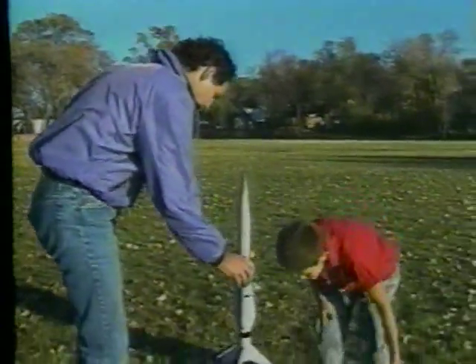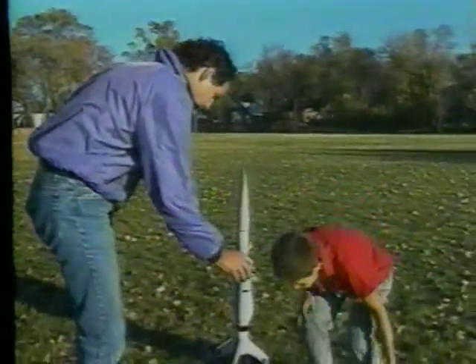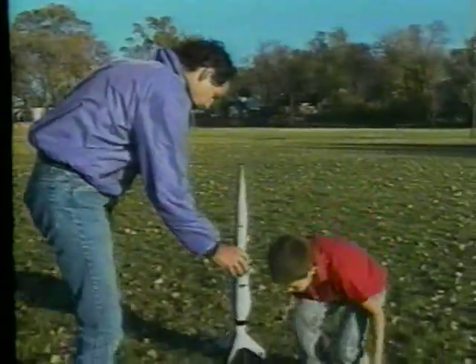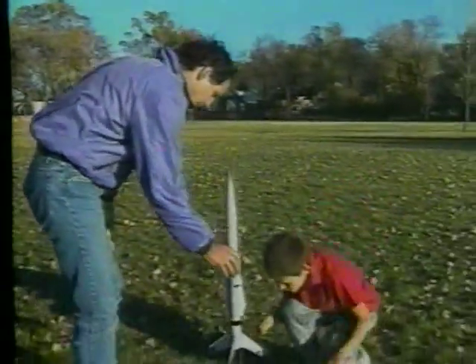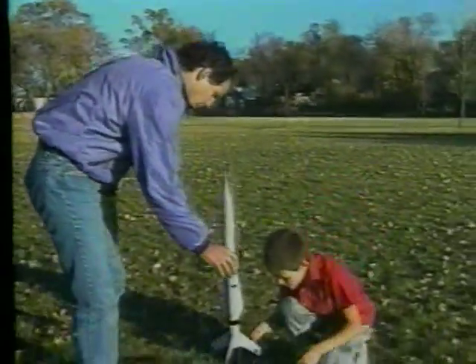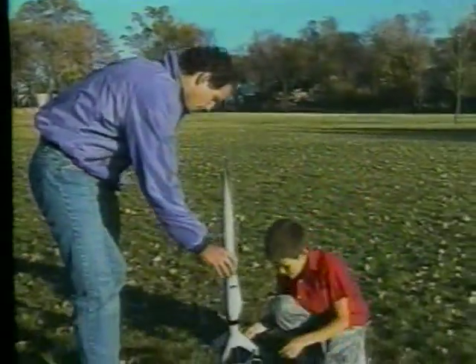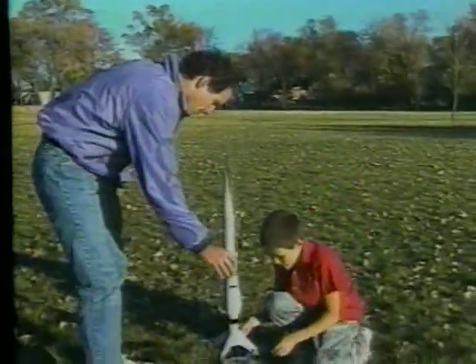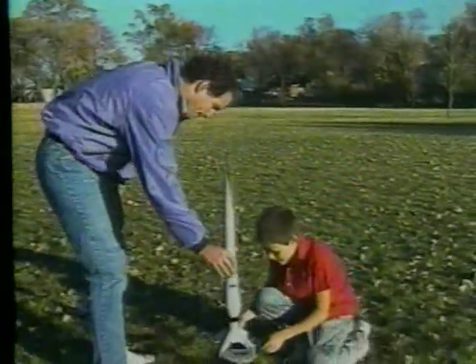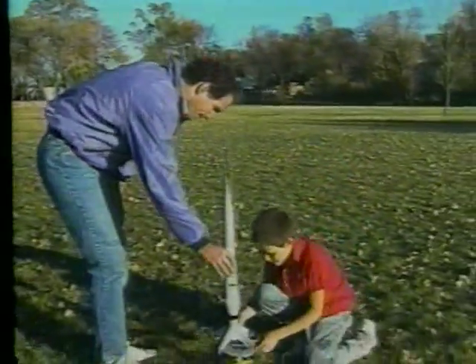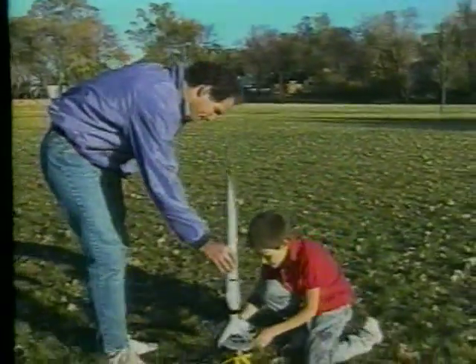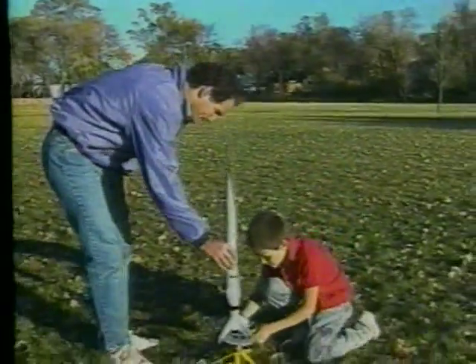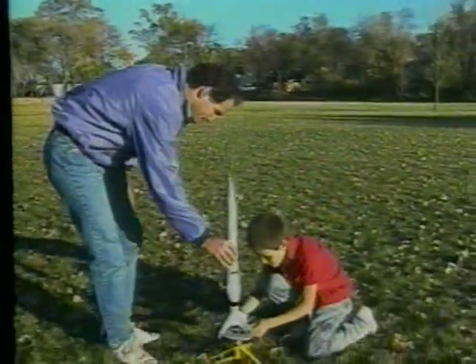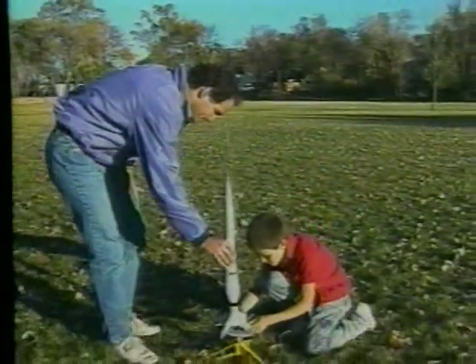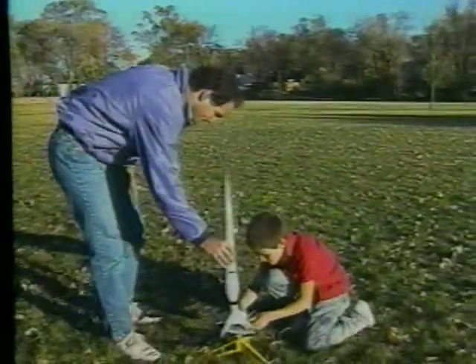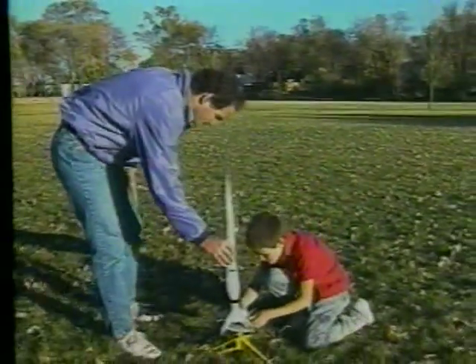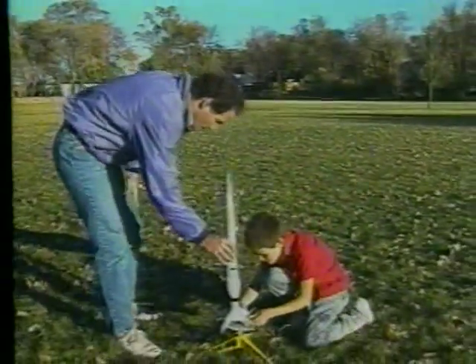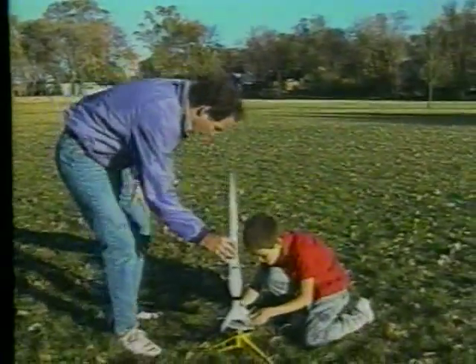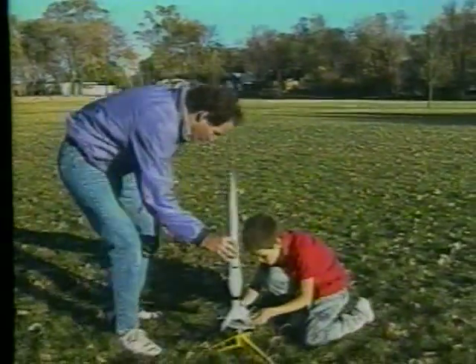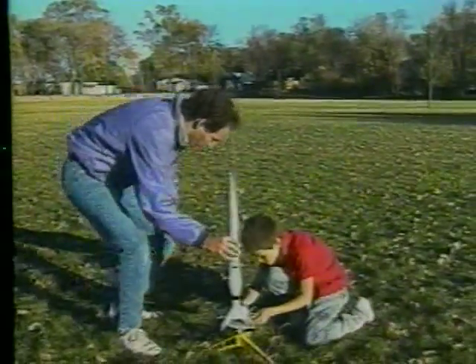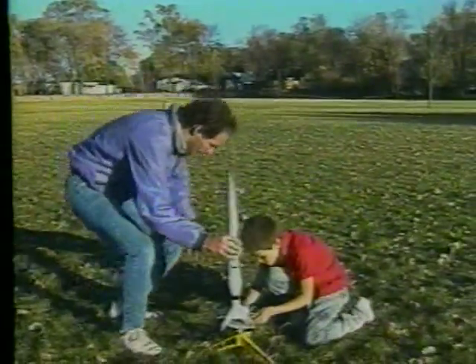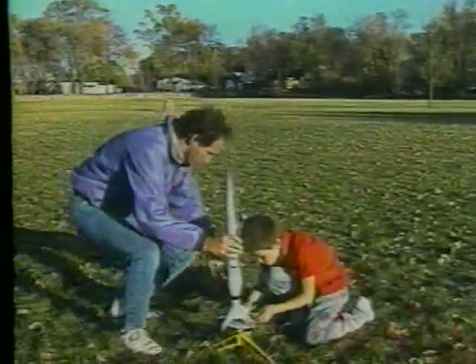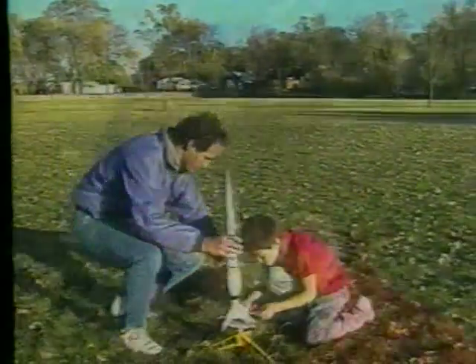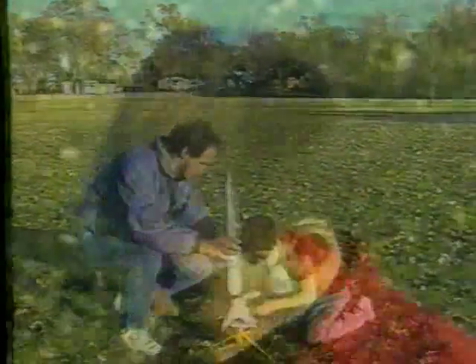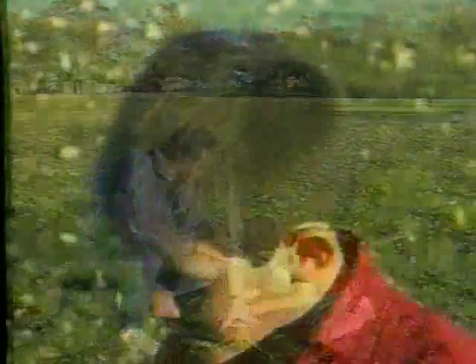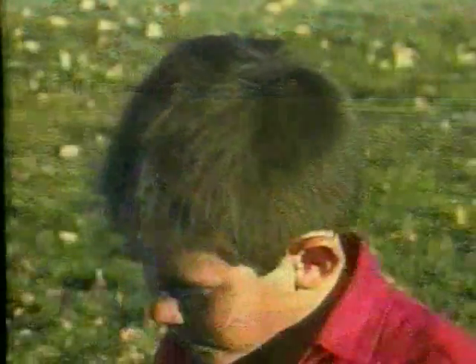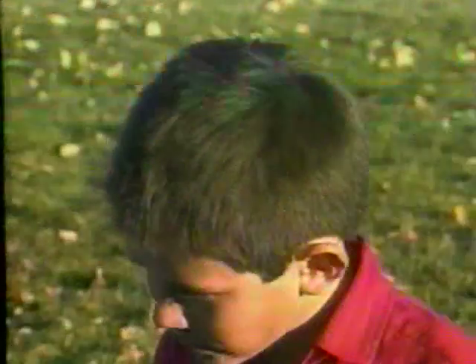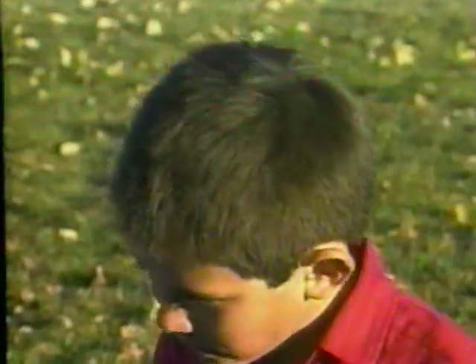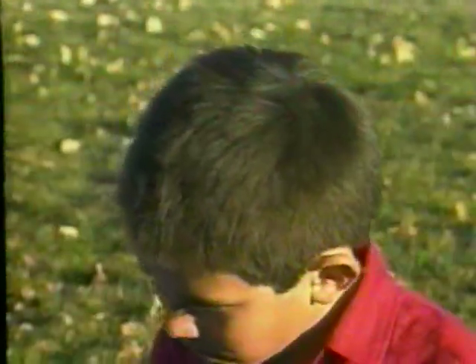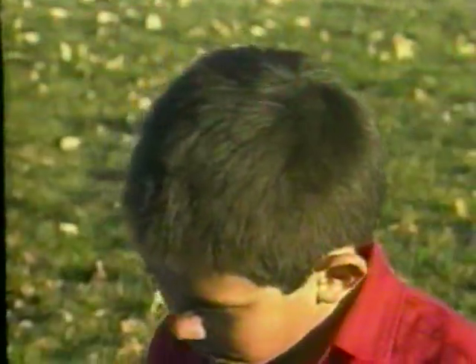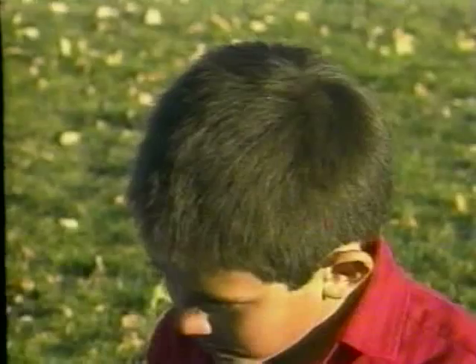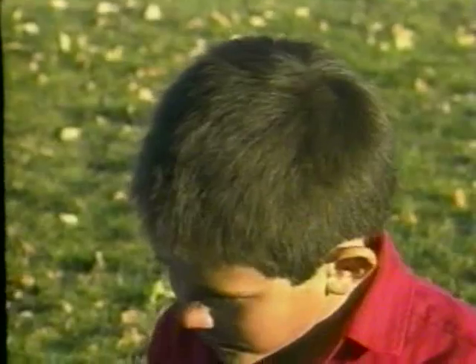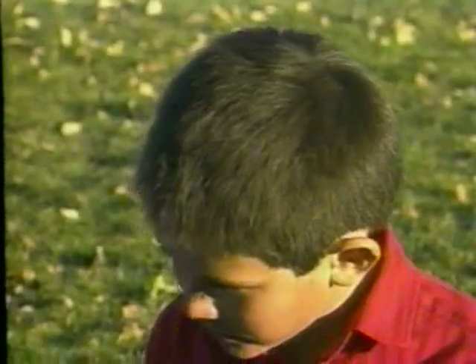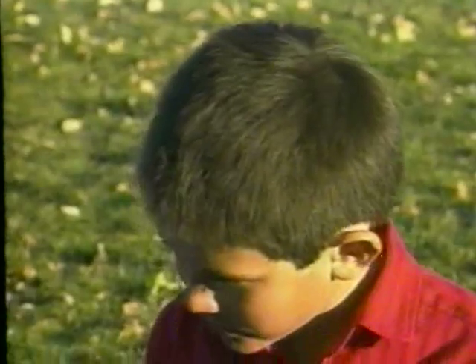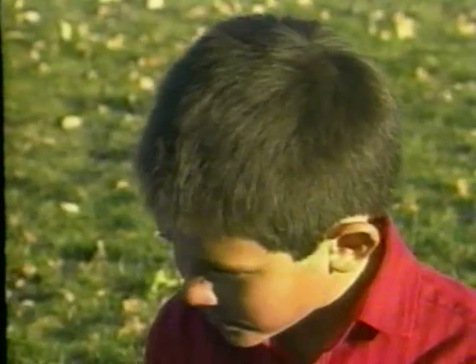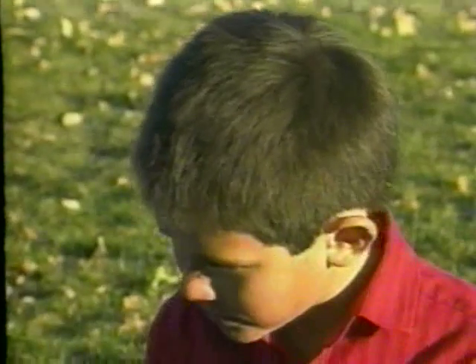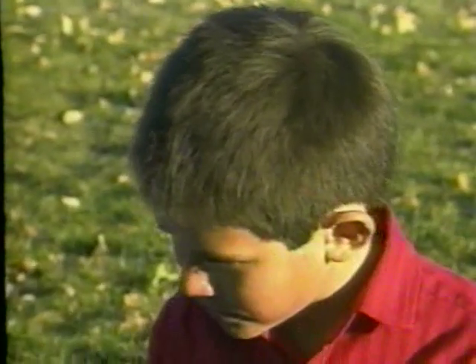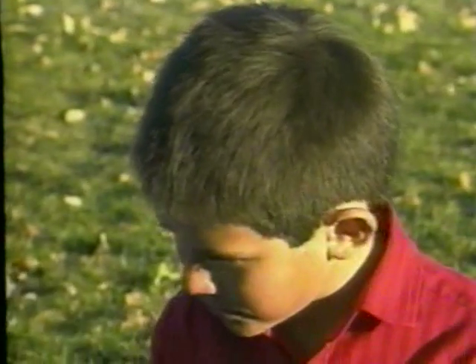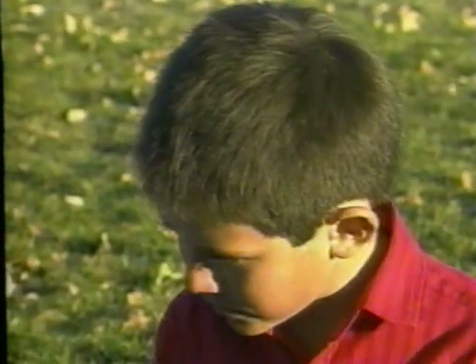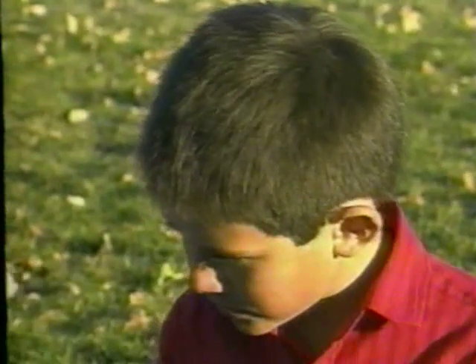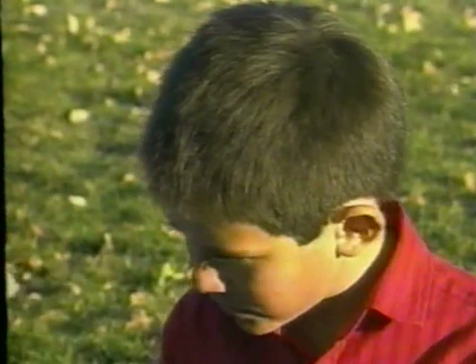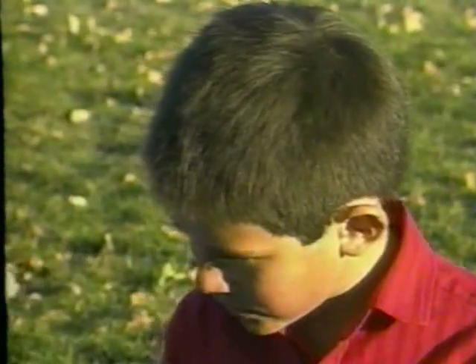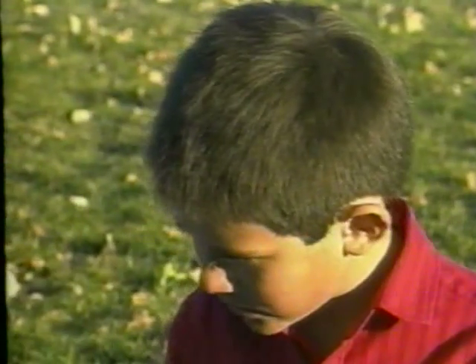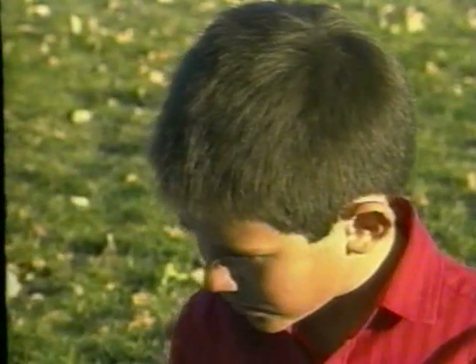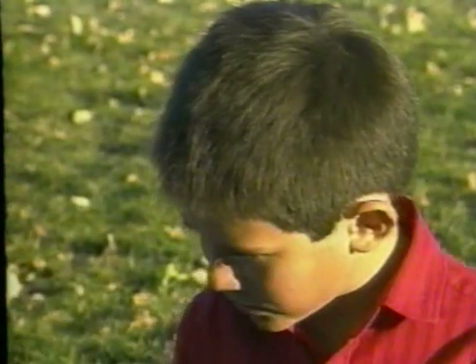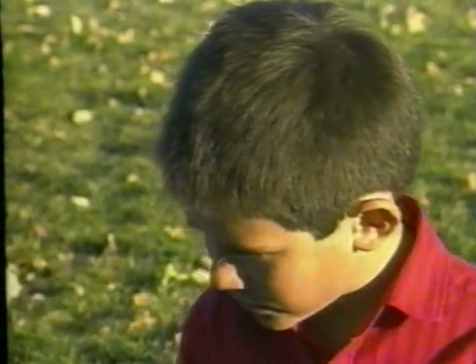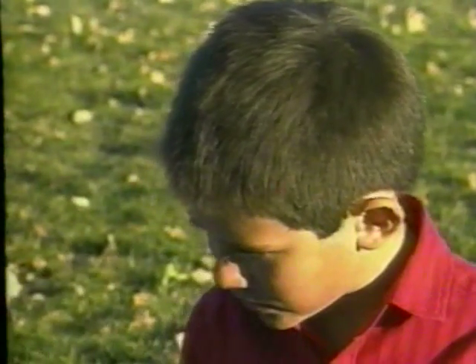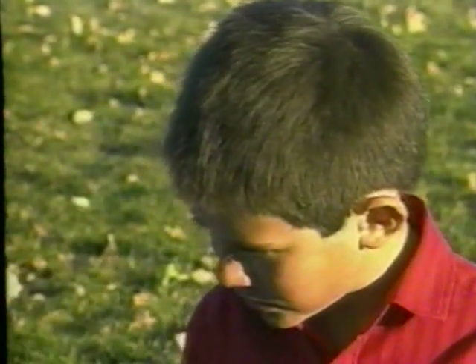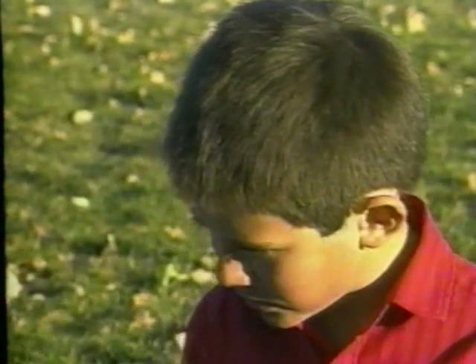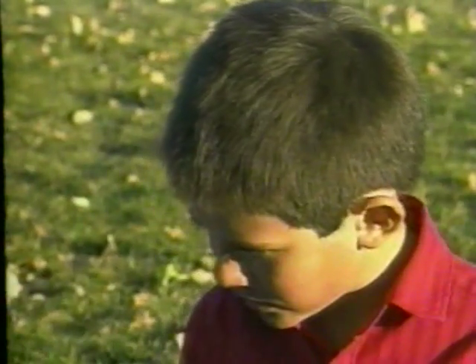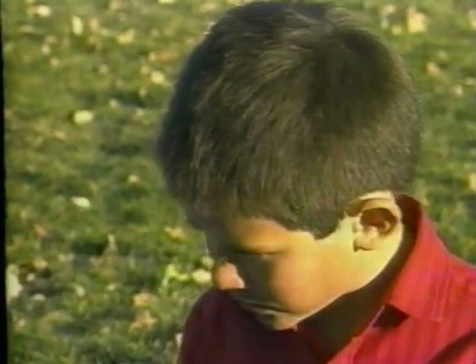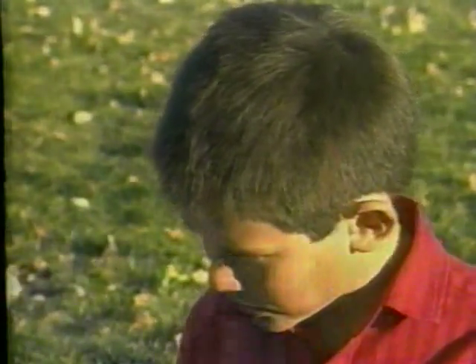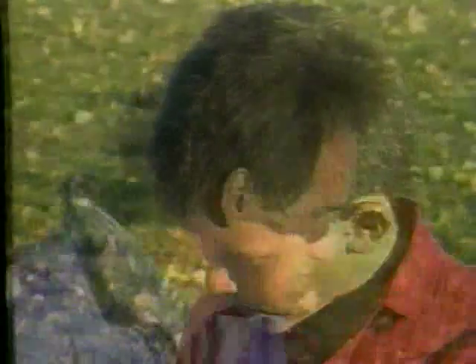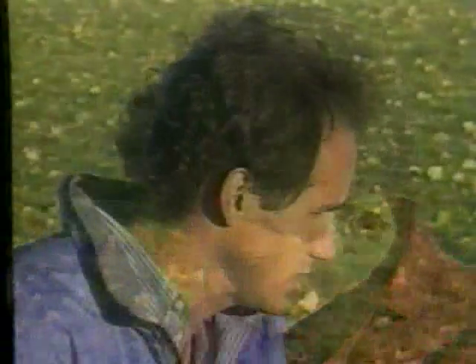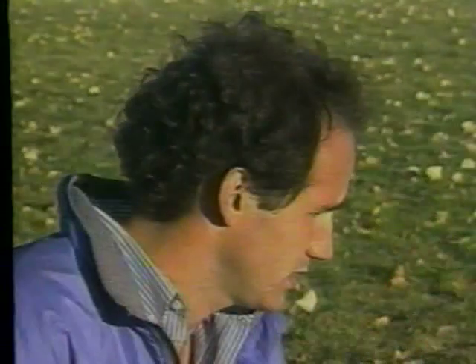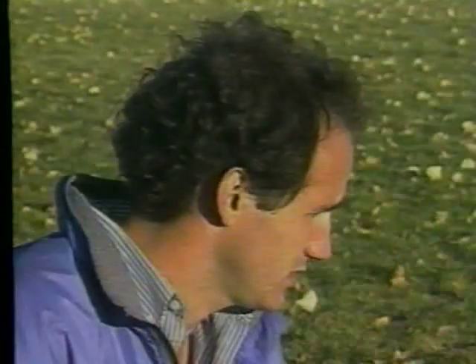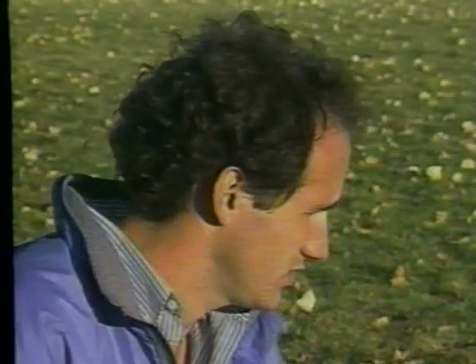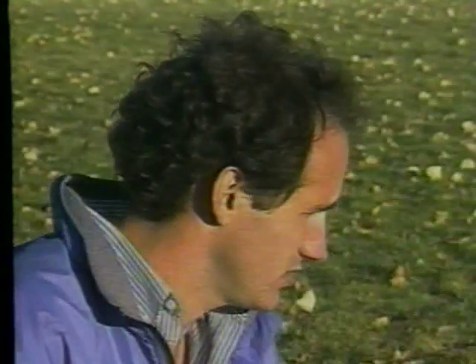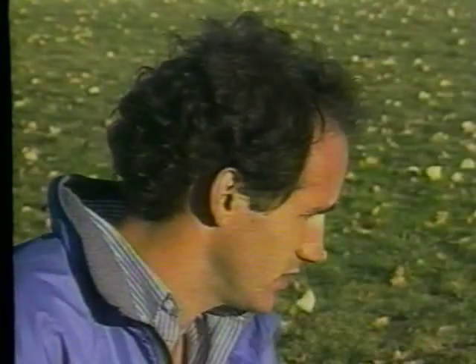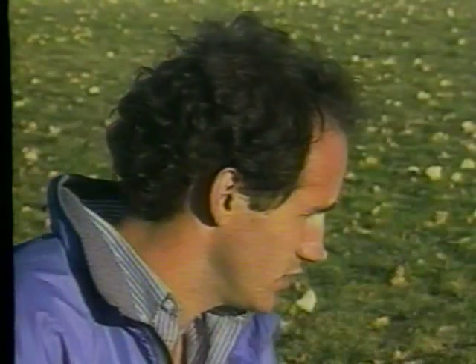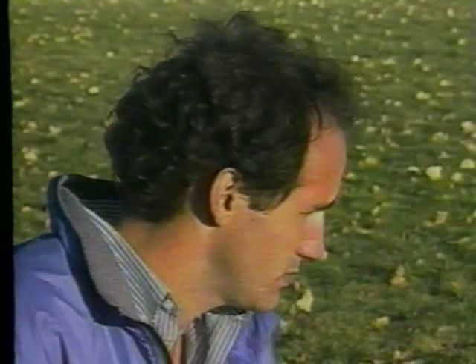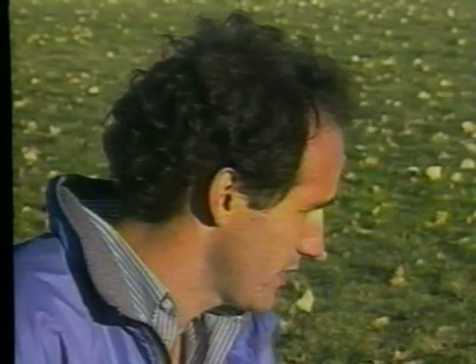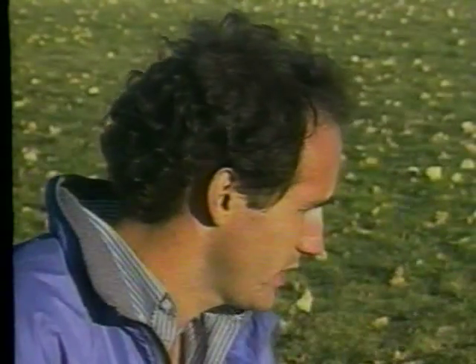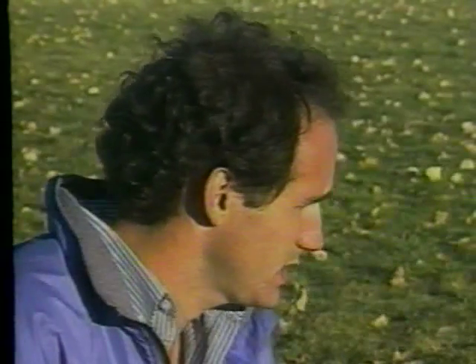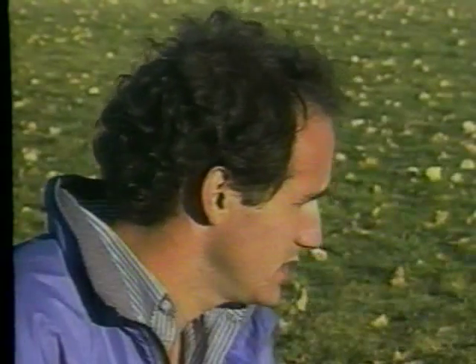With more than 80 different models, Estes rockets offer something for everyone, from the beginning rocketeer to the master modeler.